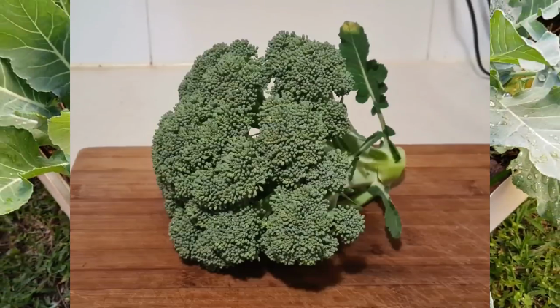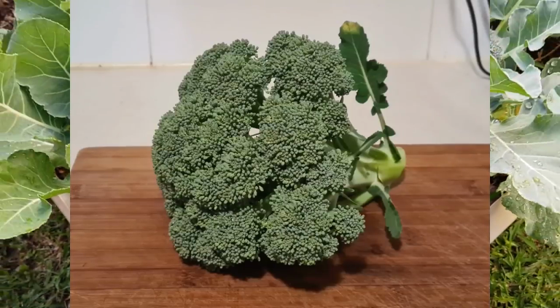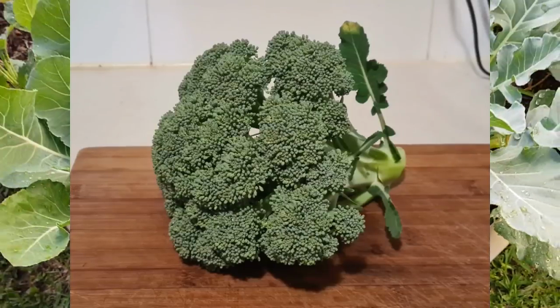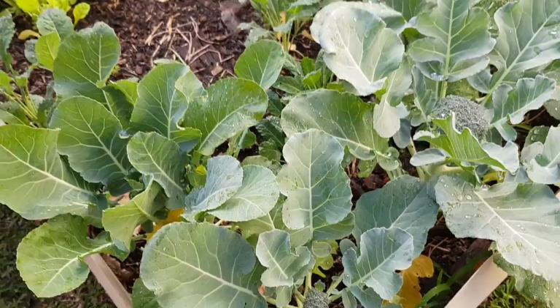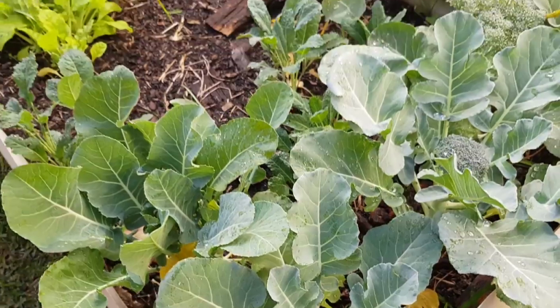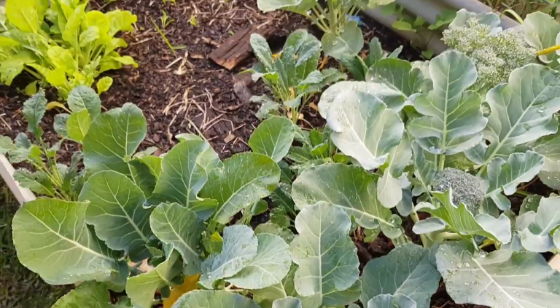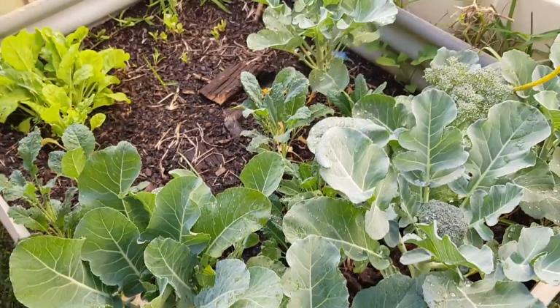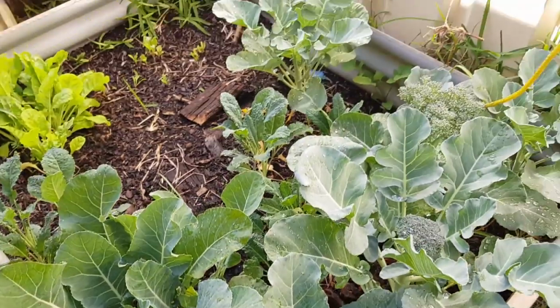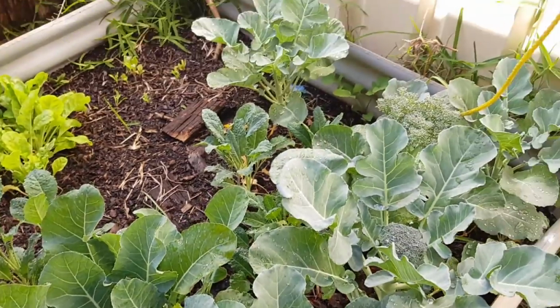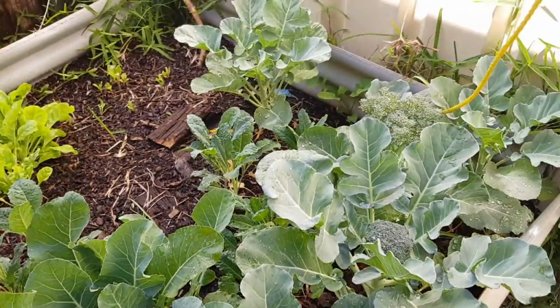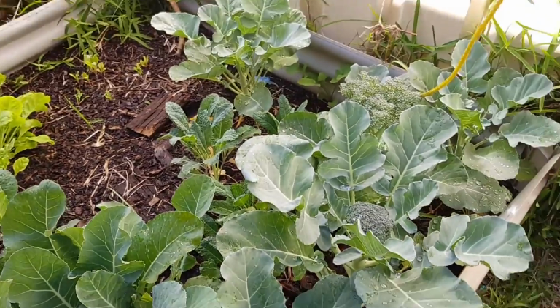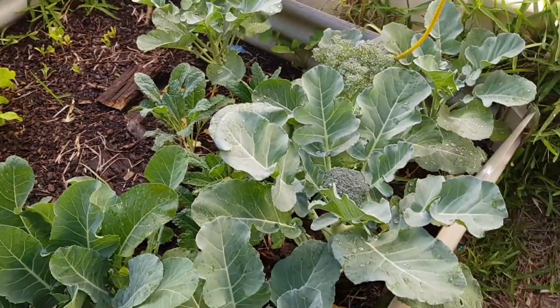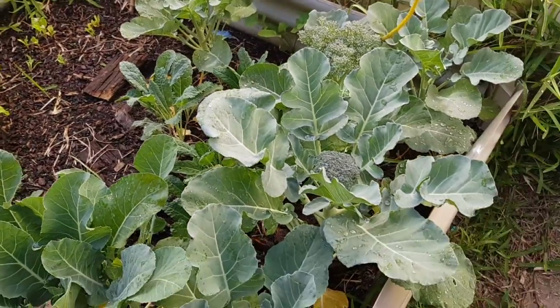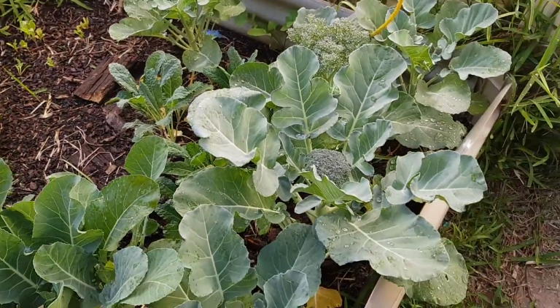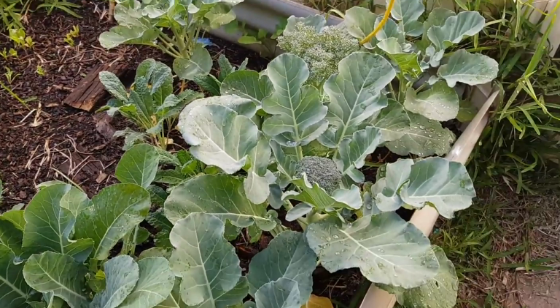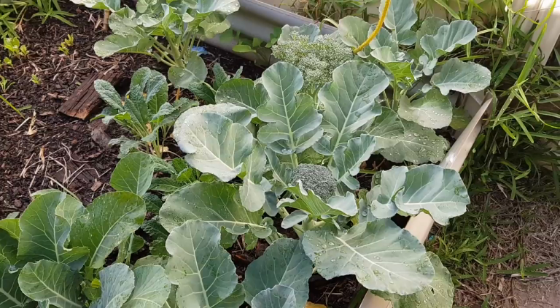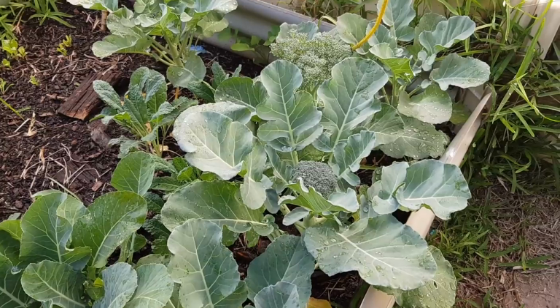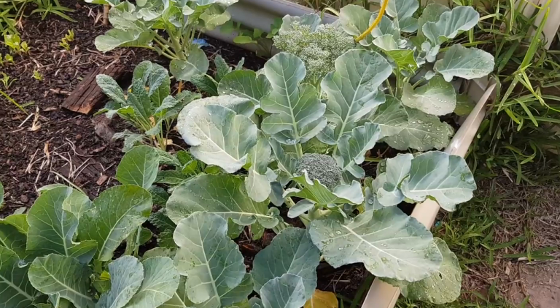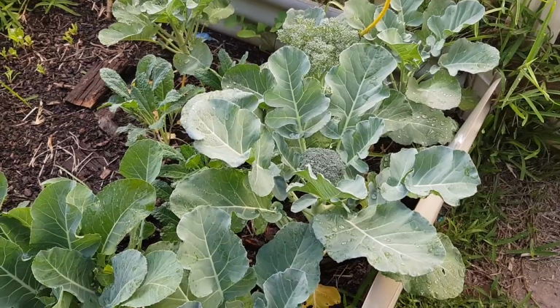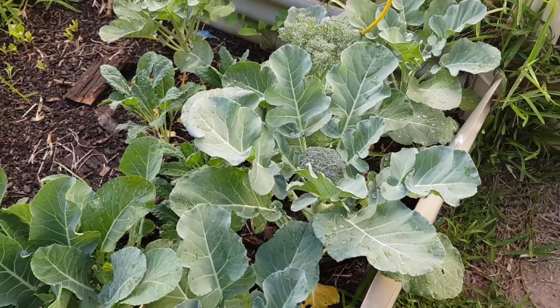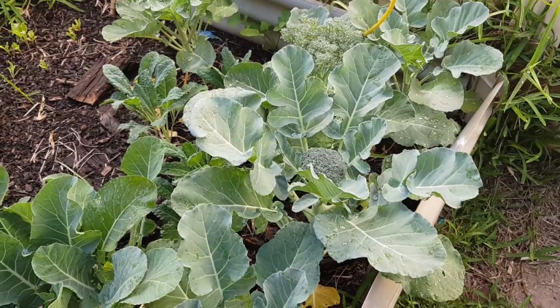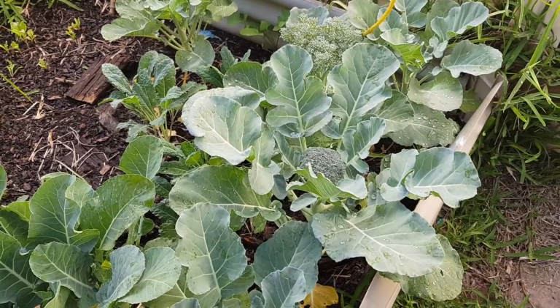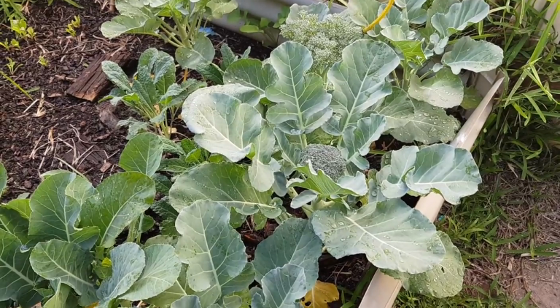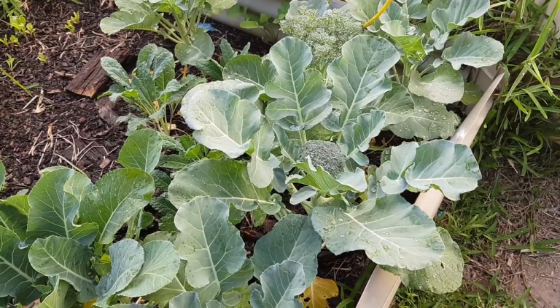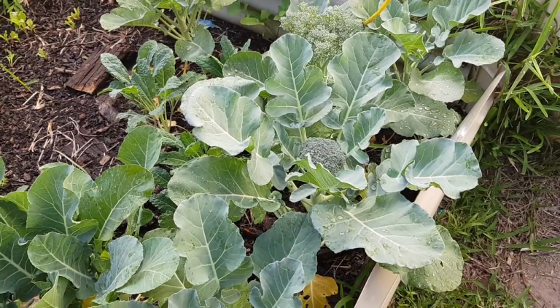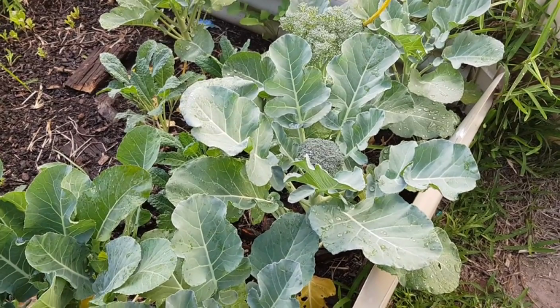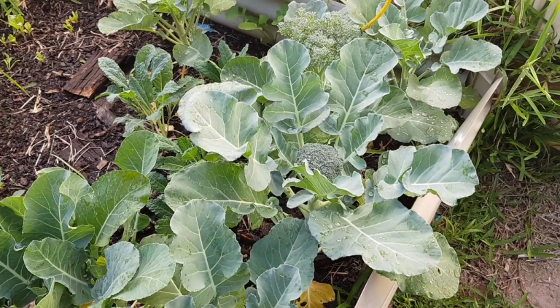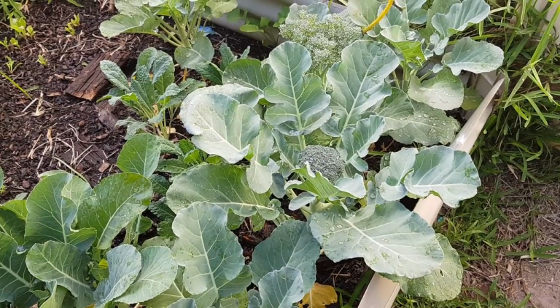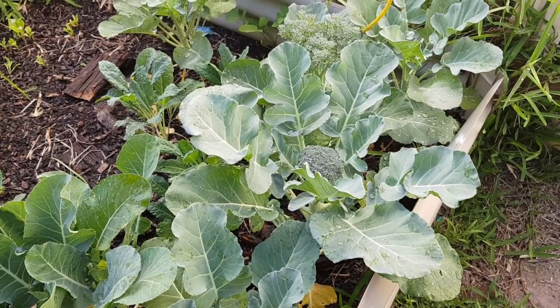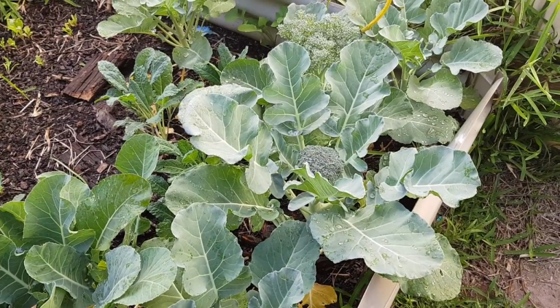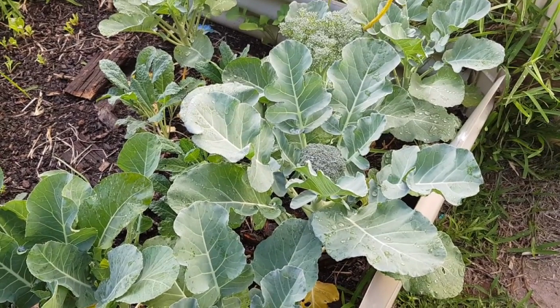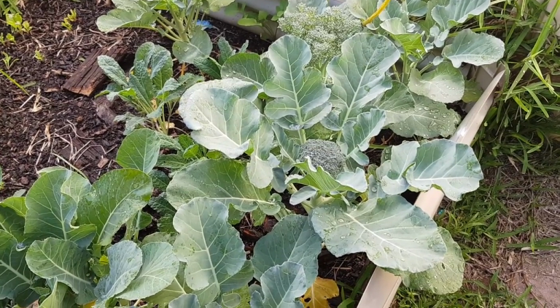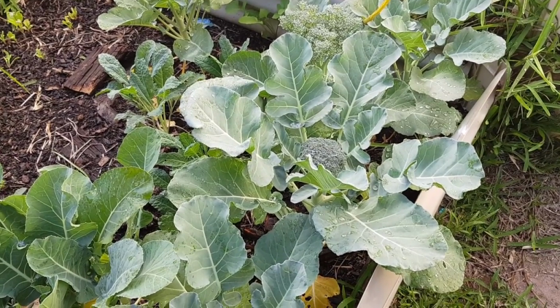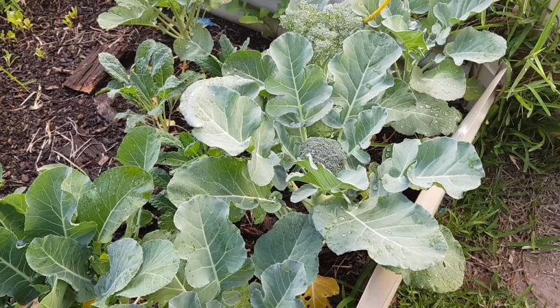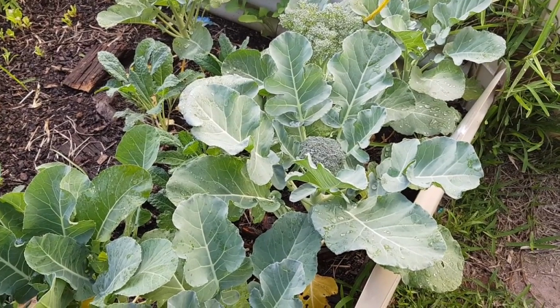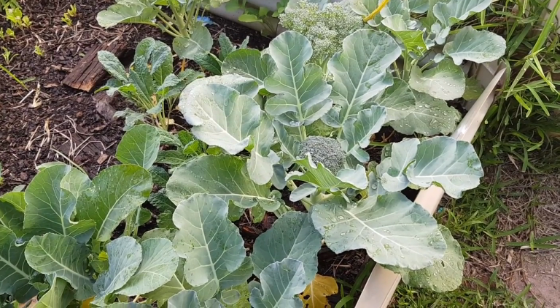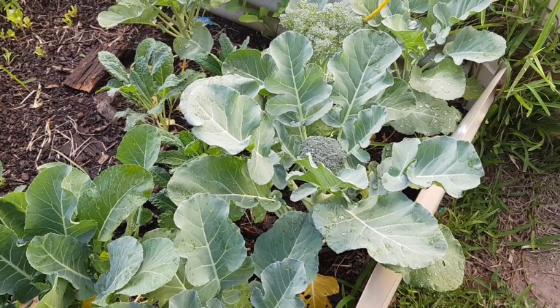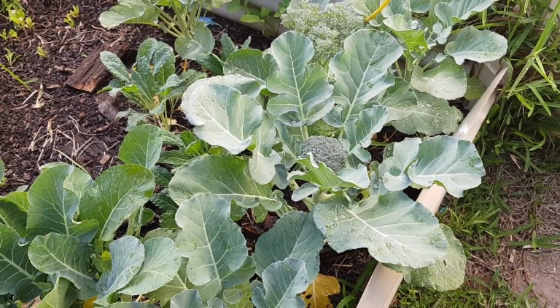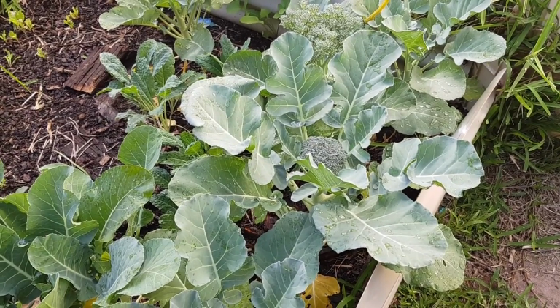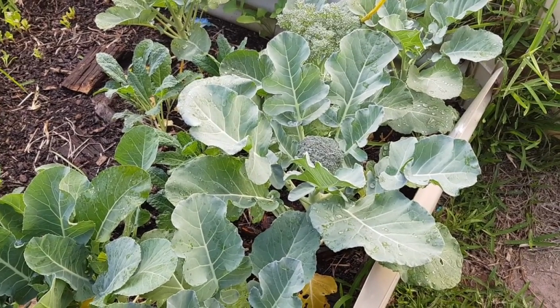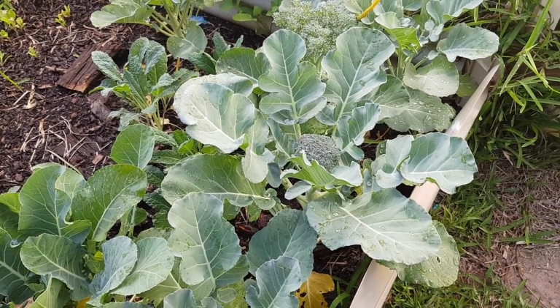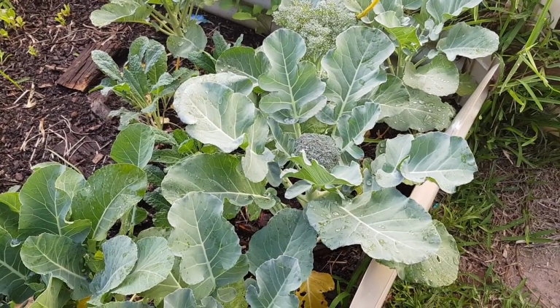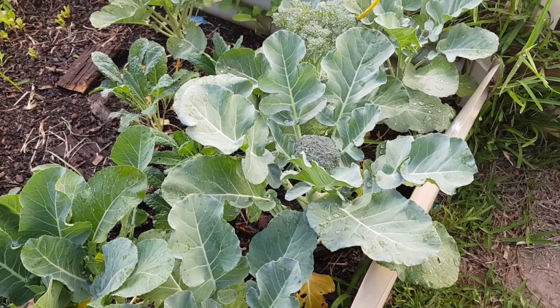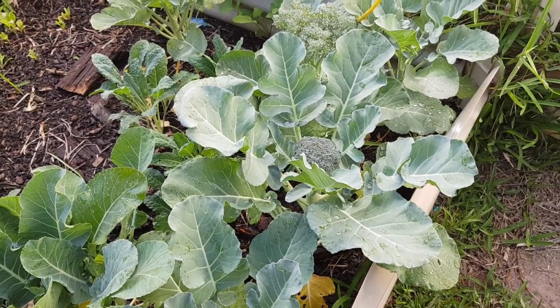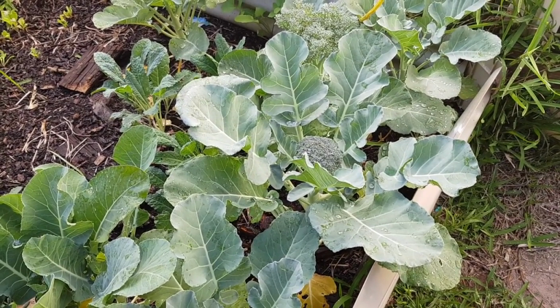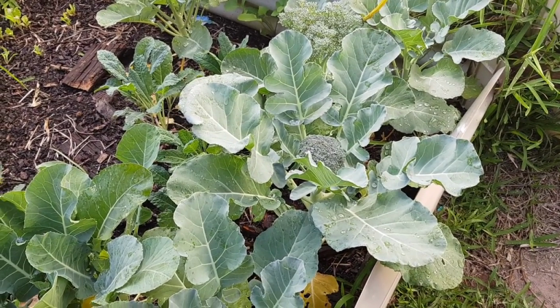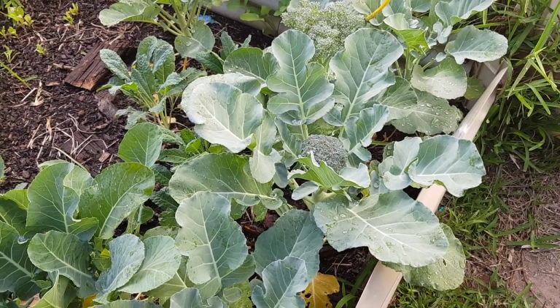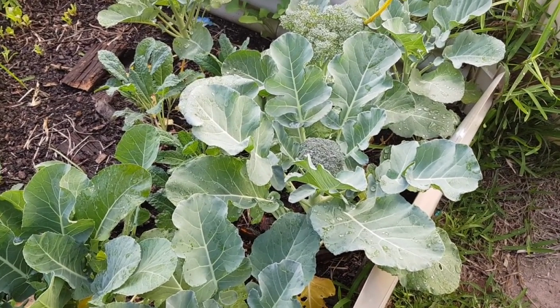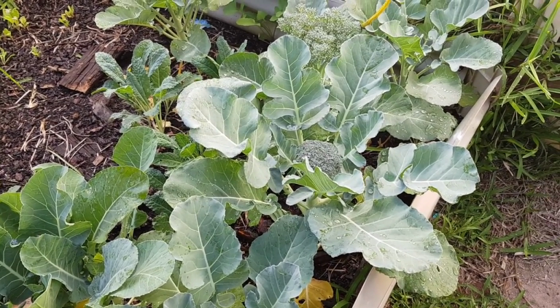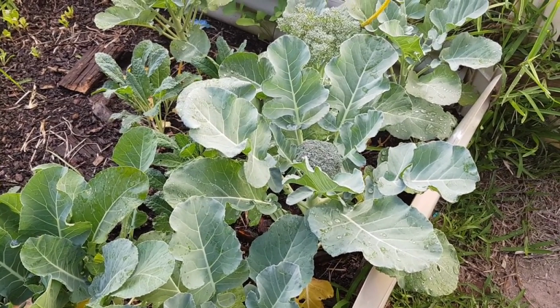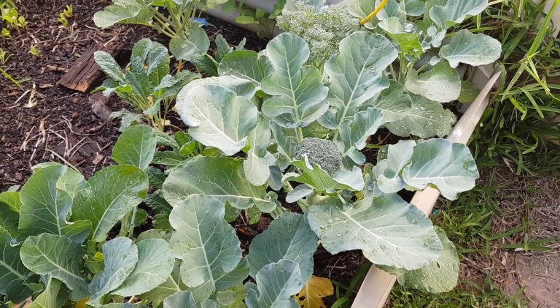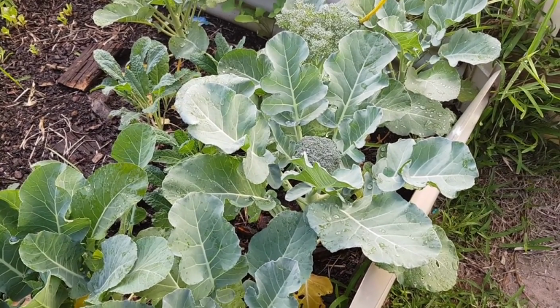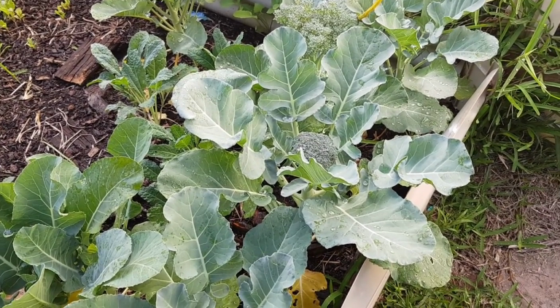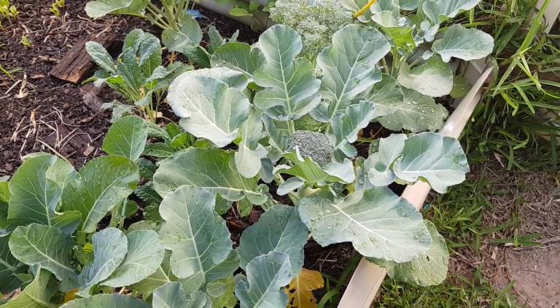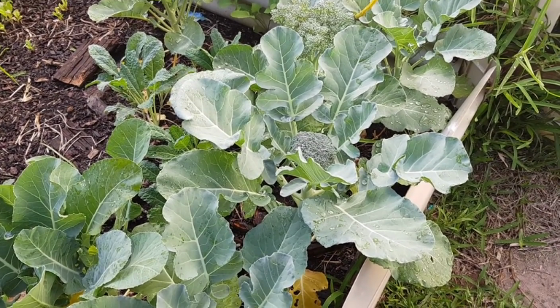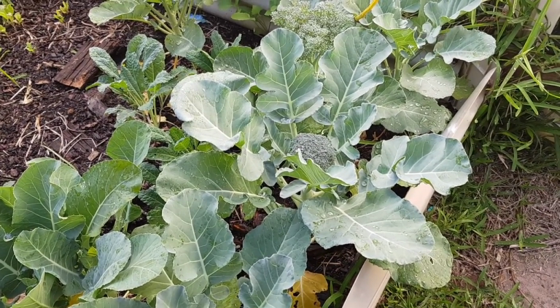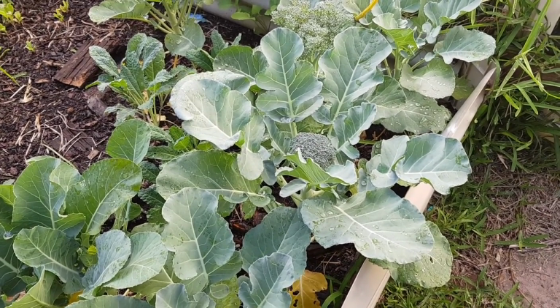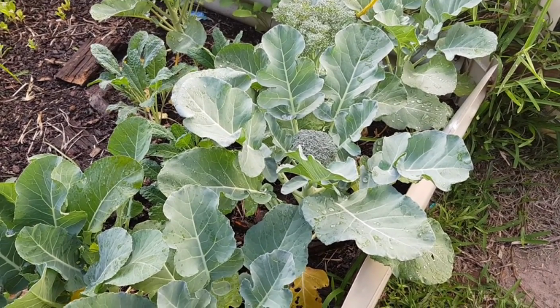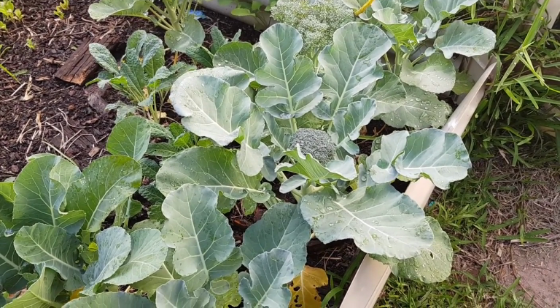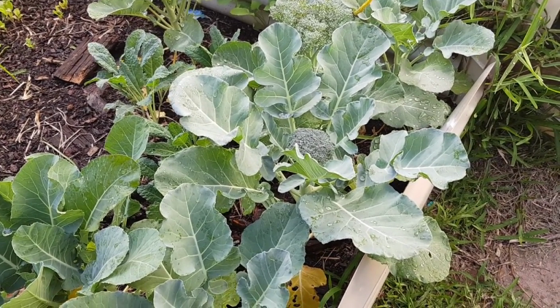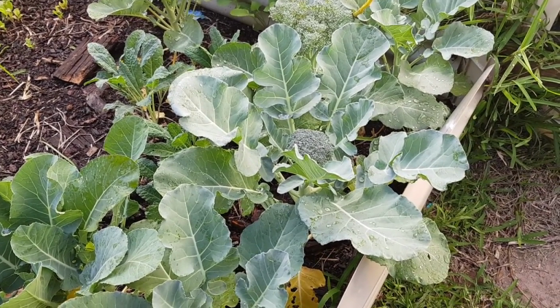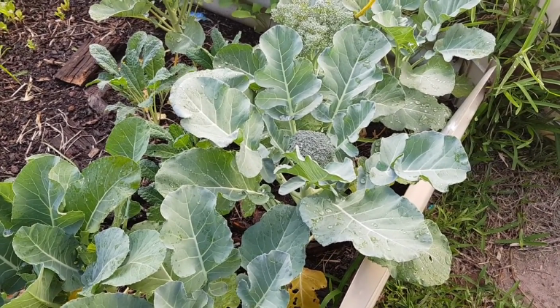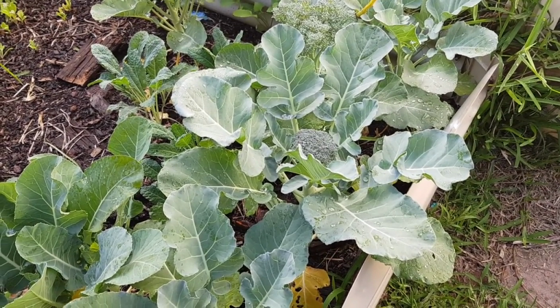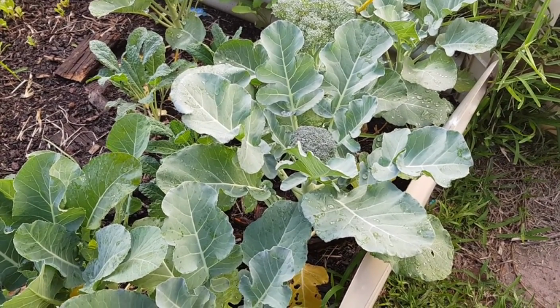So save some seeds and get your garden growing. This is Homegrown Aussie Veg, out.